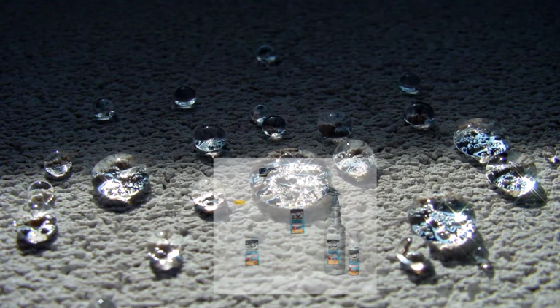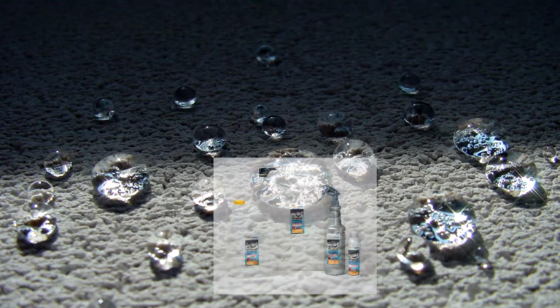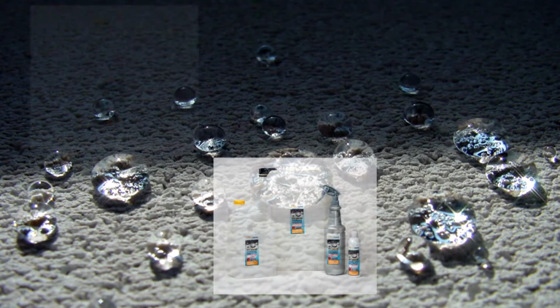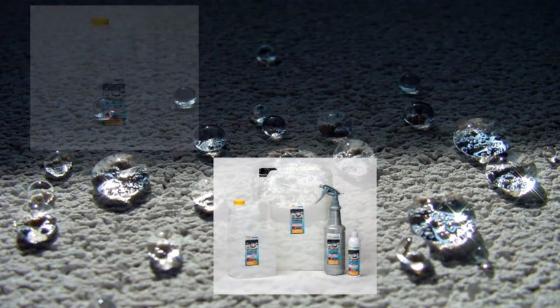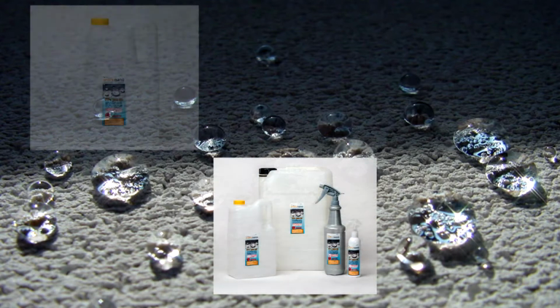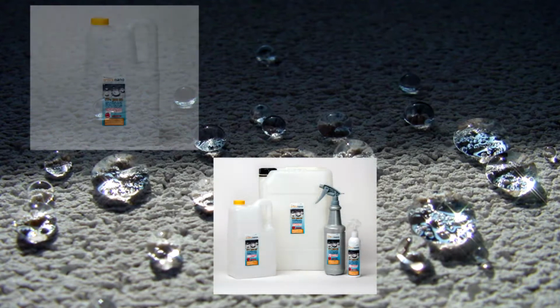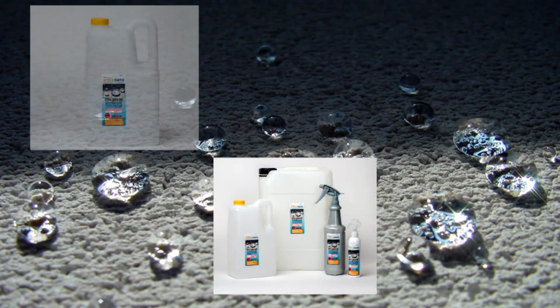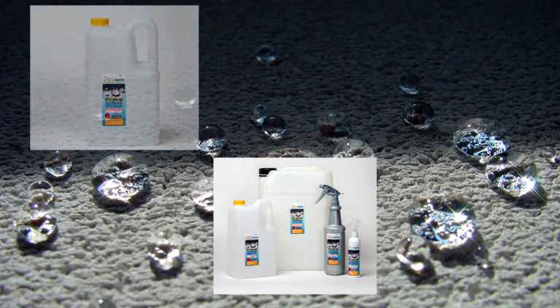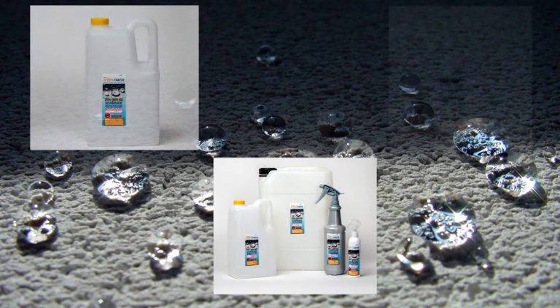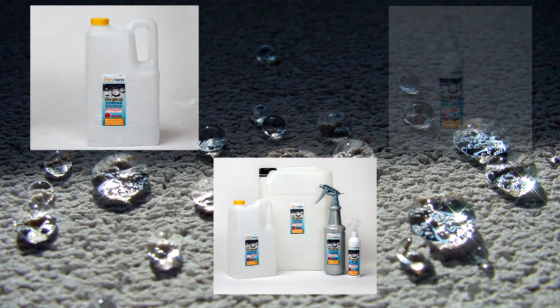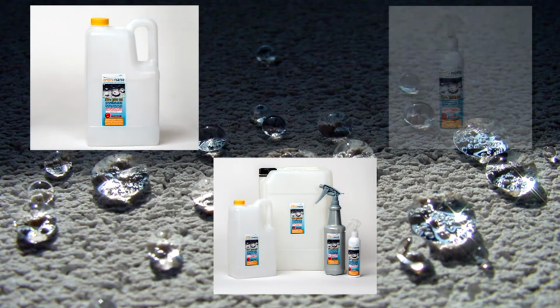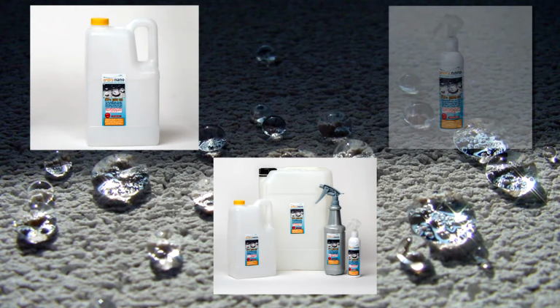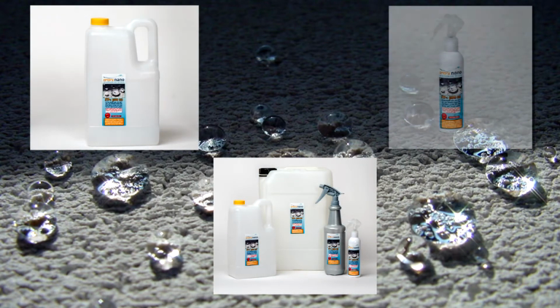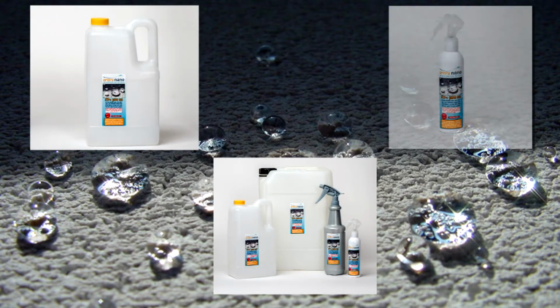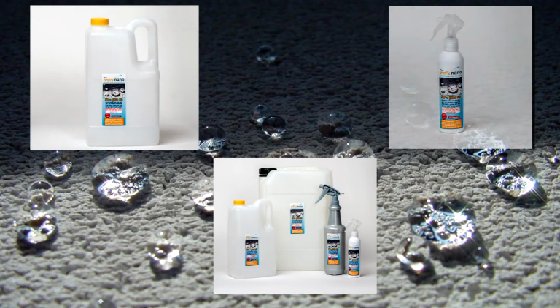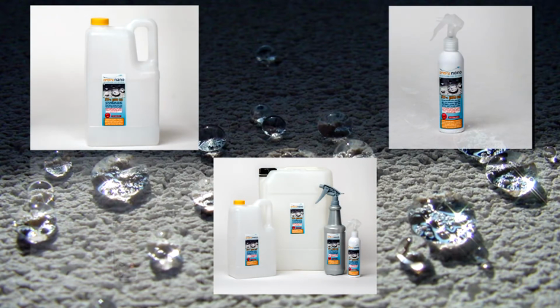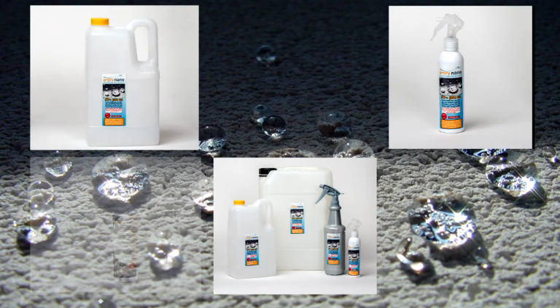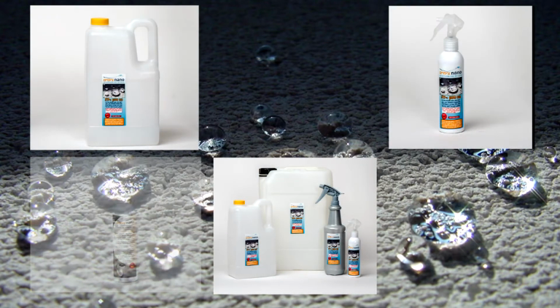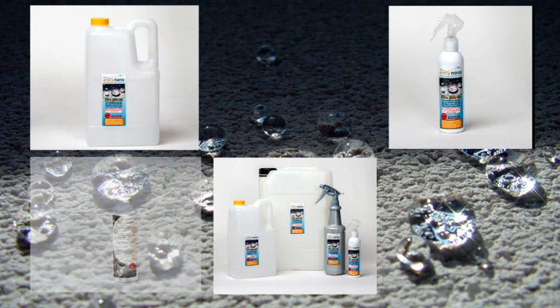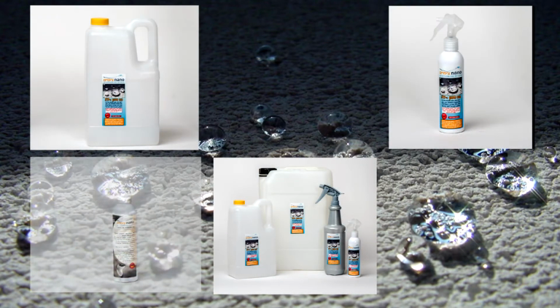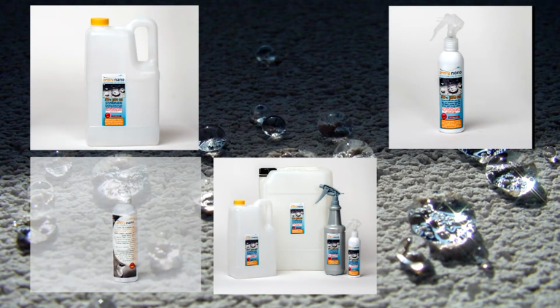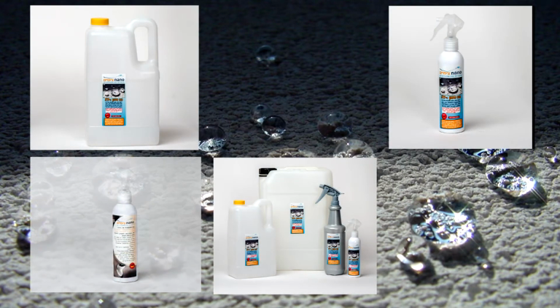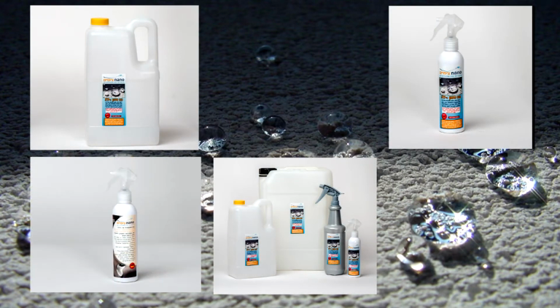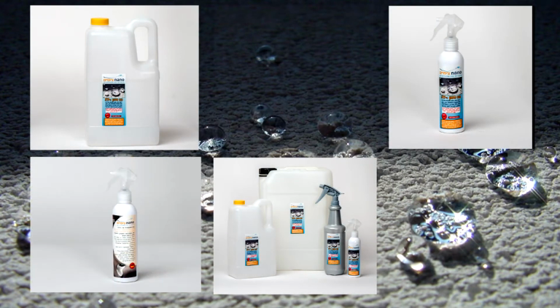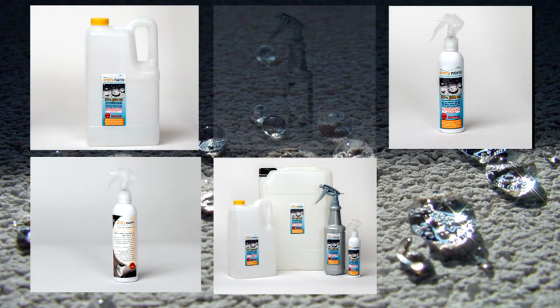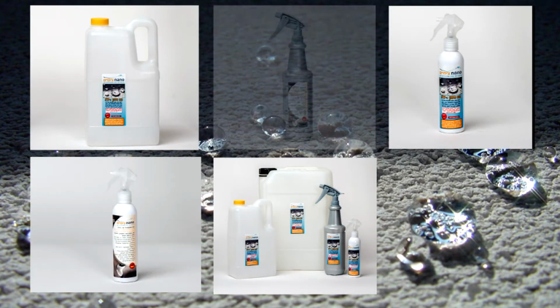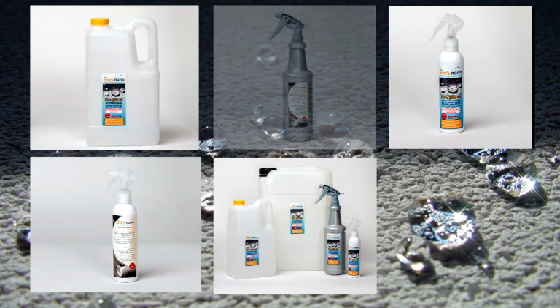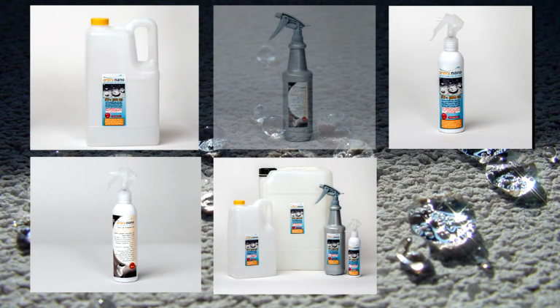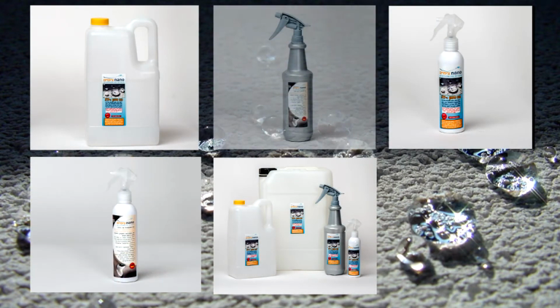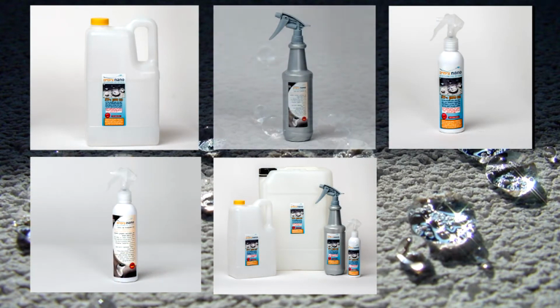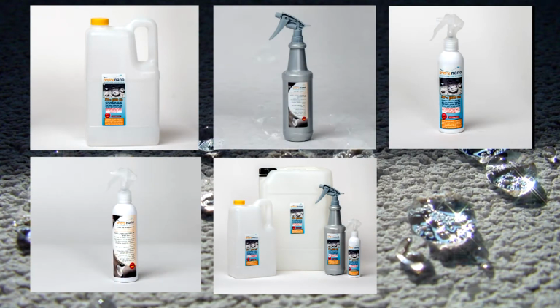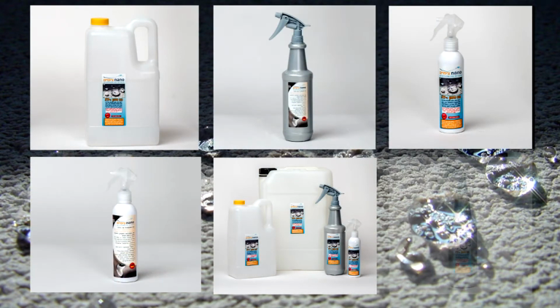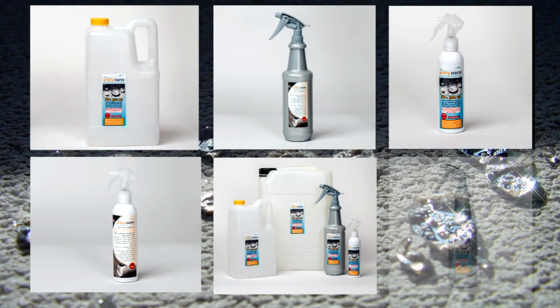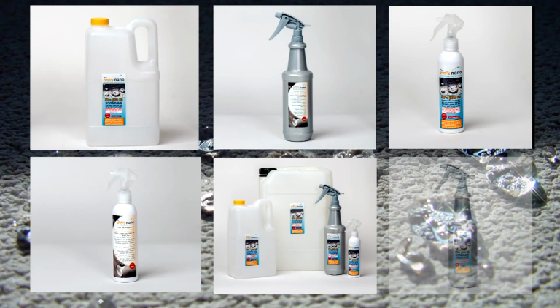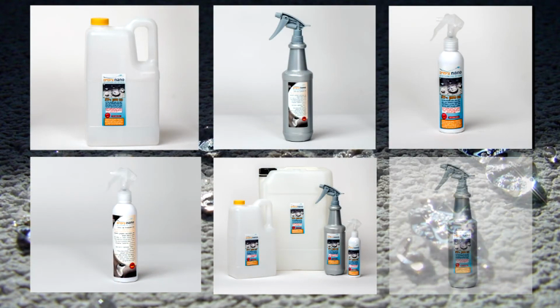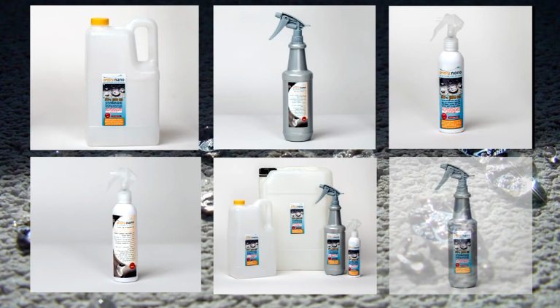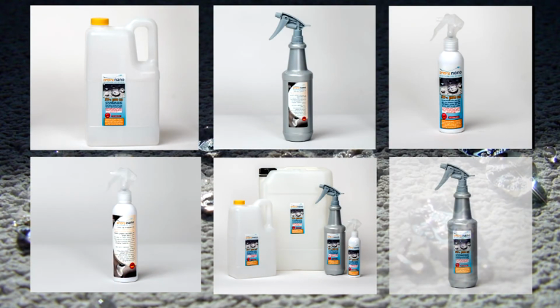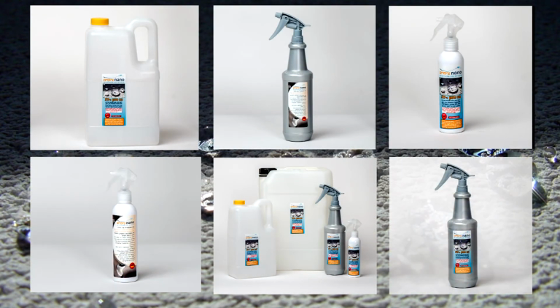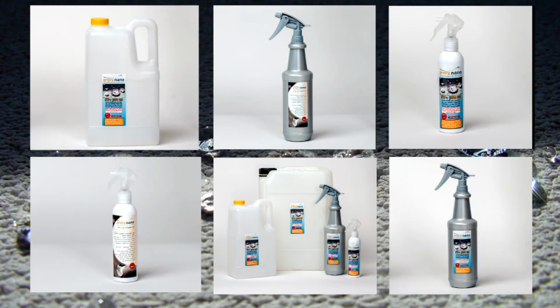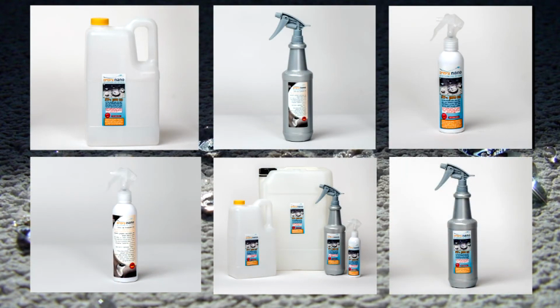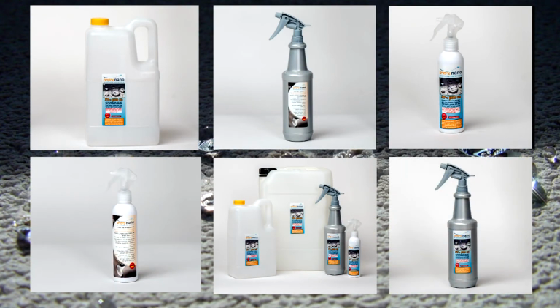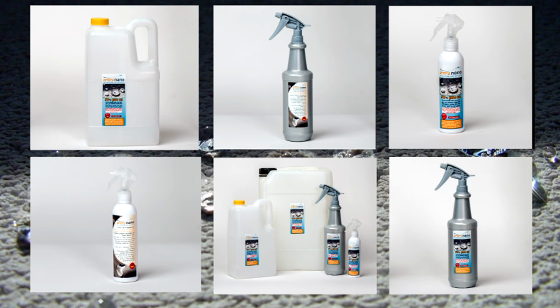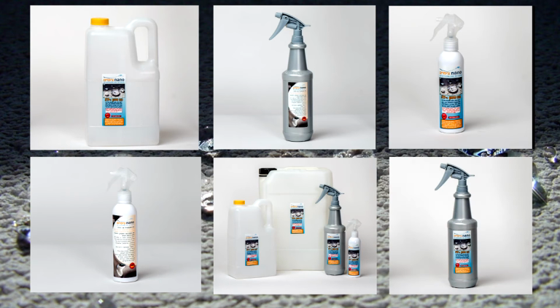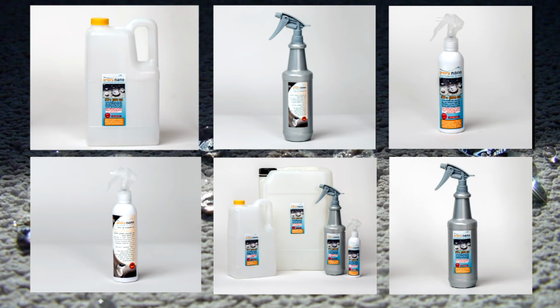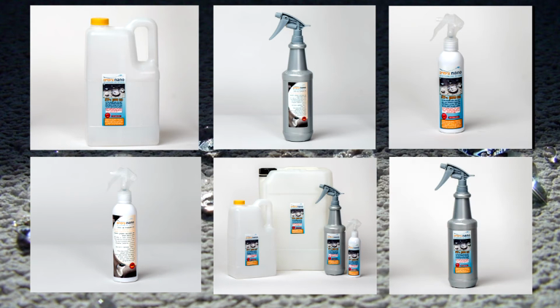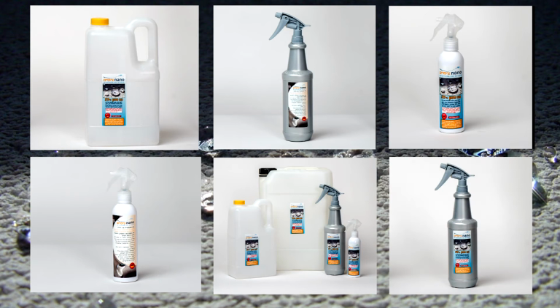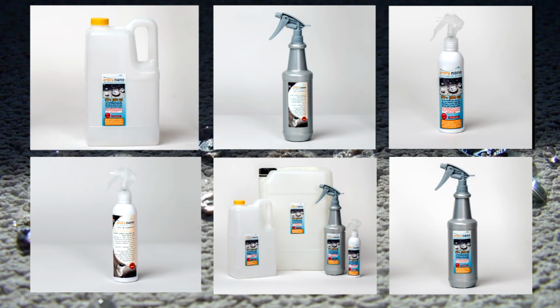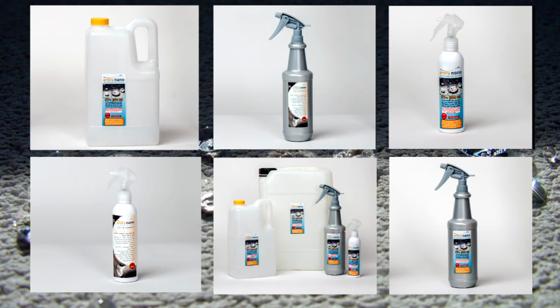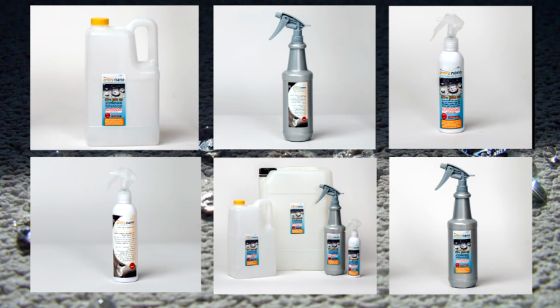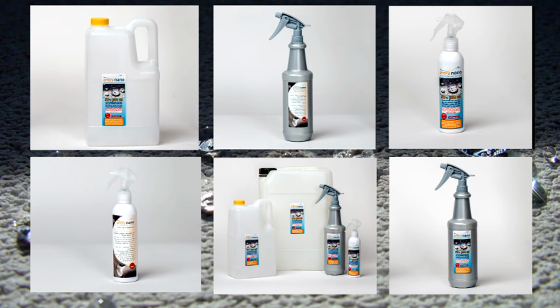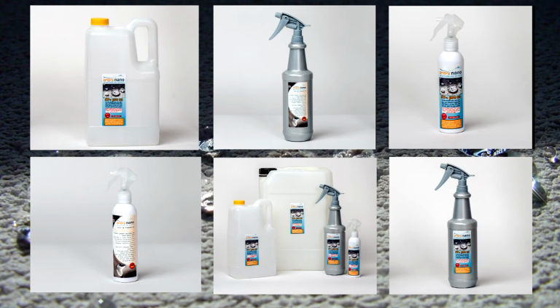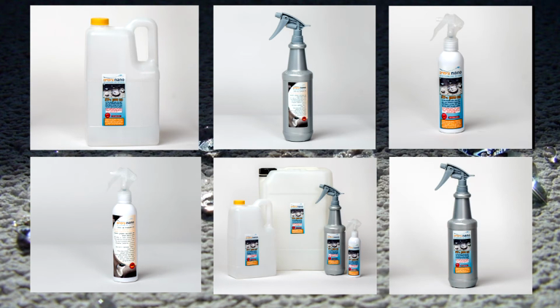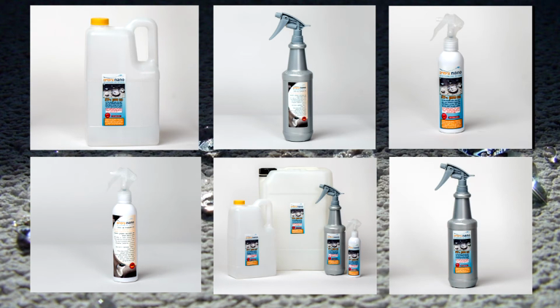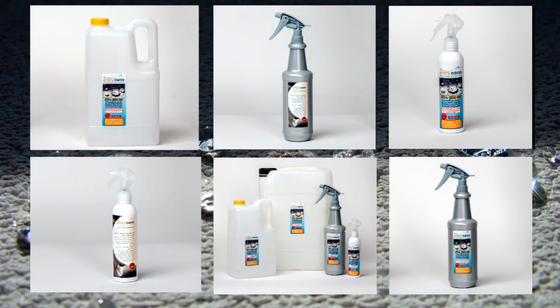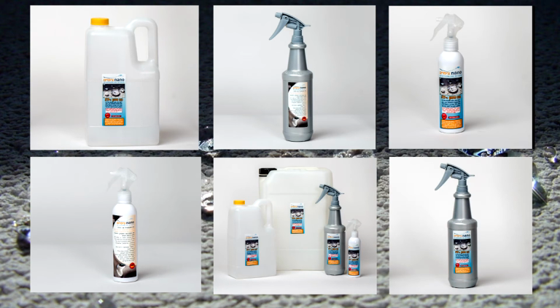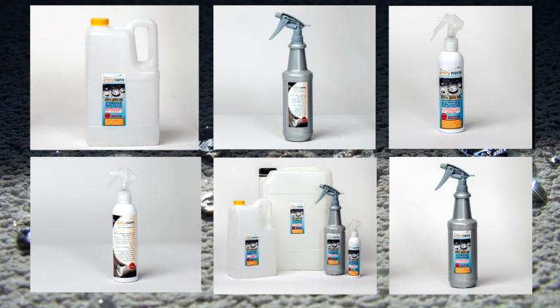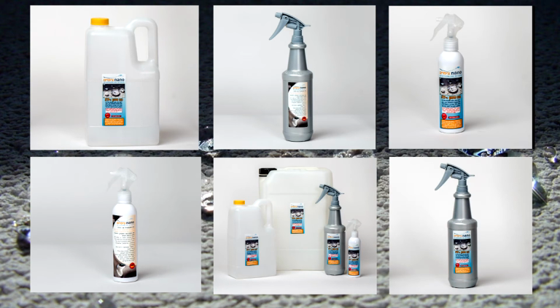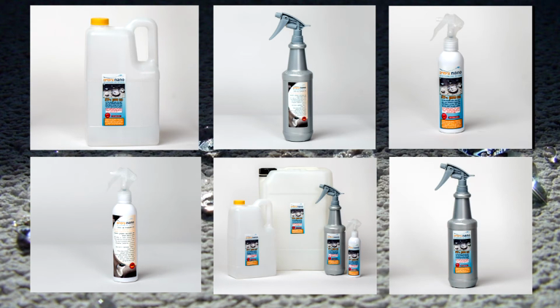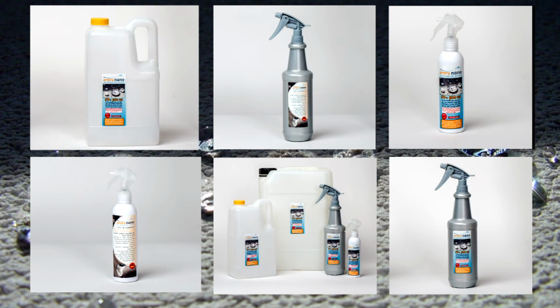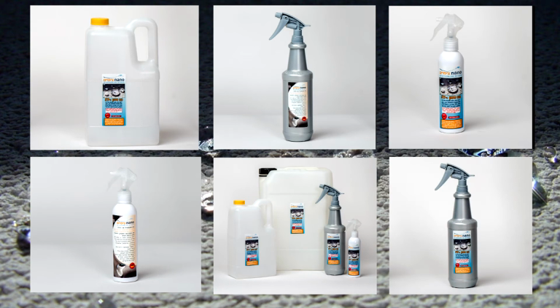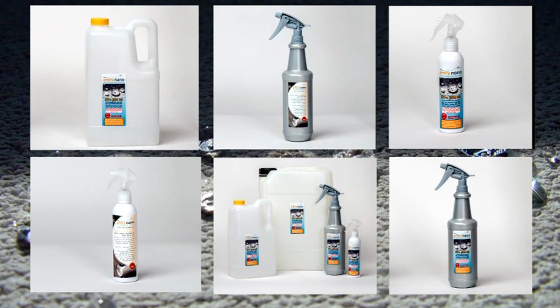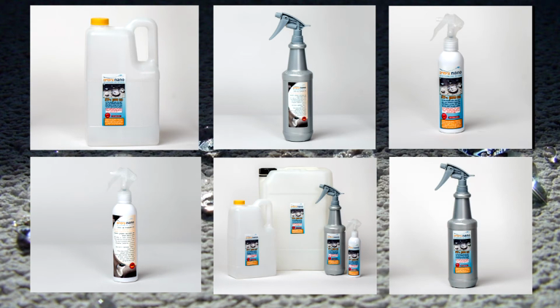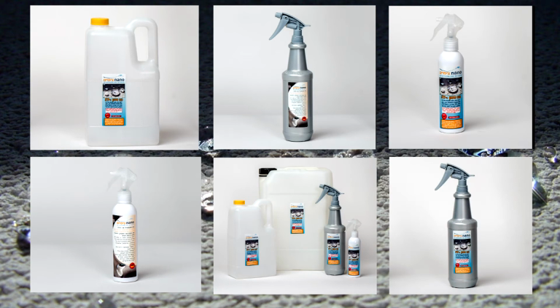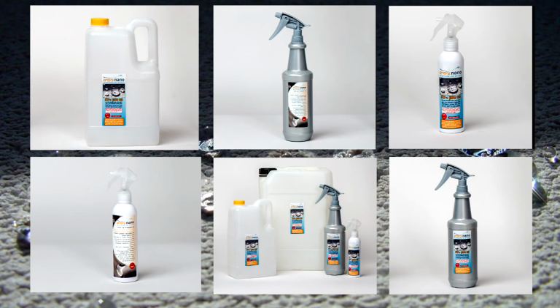Nano Z Coating manufactures and imports nanotechnology materials and chemicals for the construction industry and infrastructure.